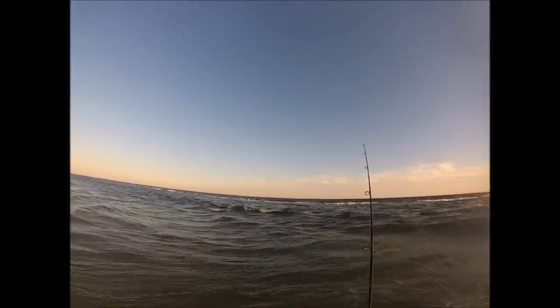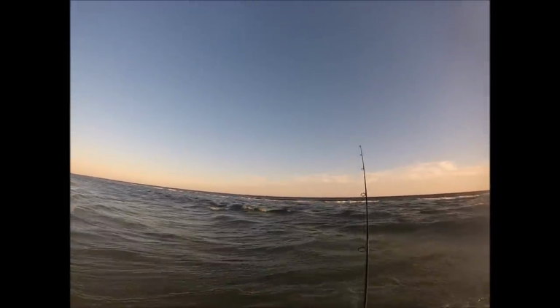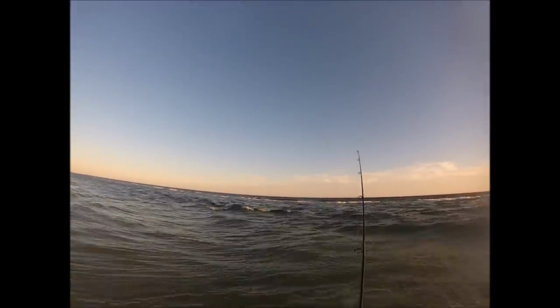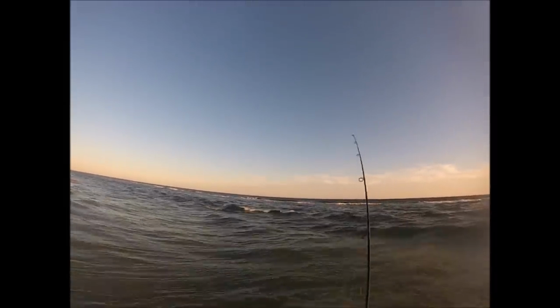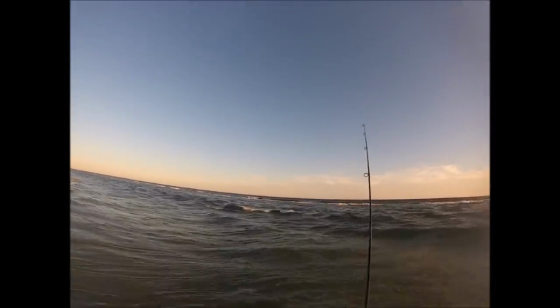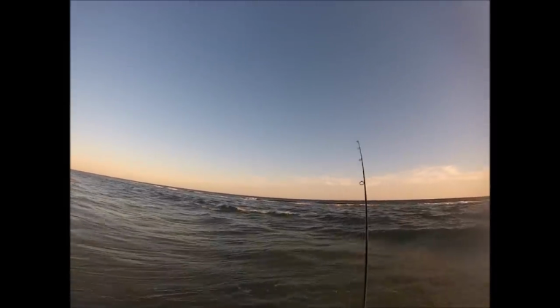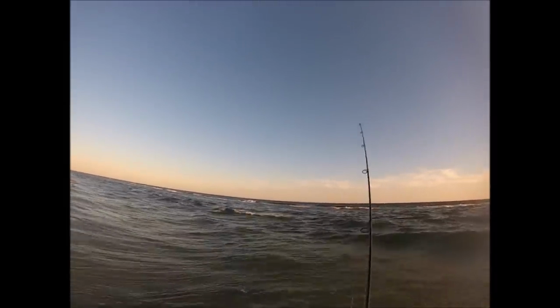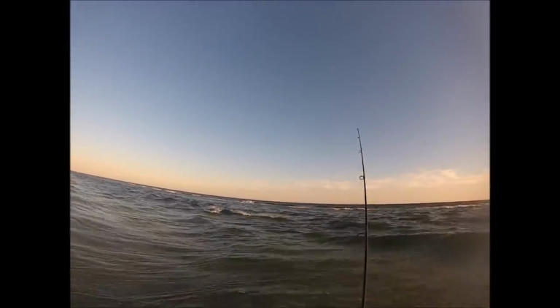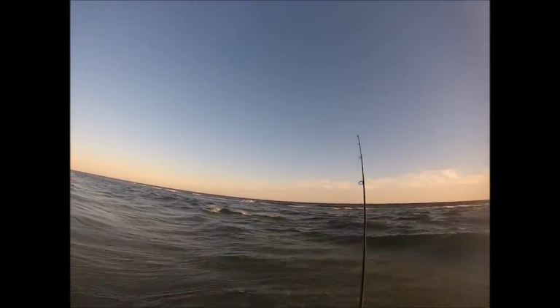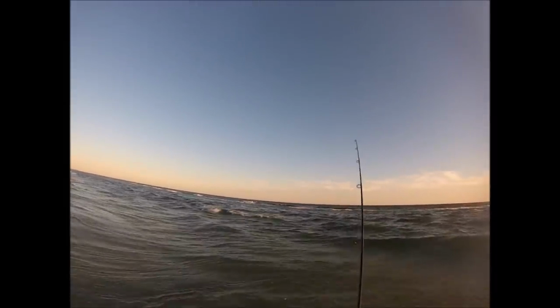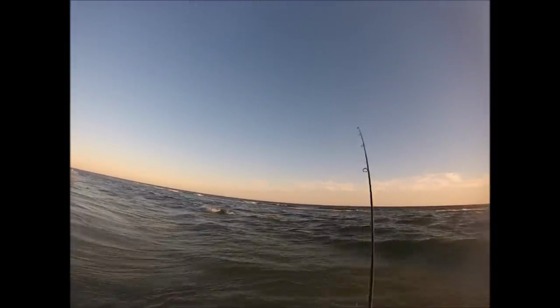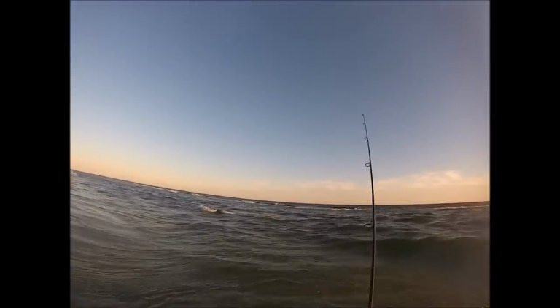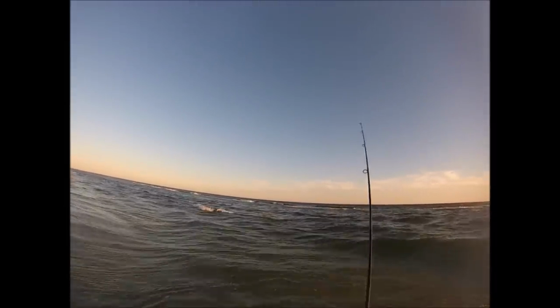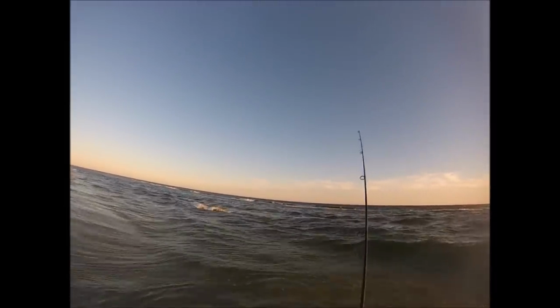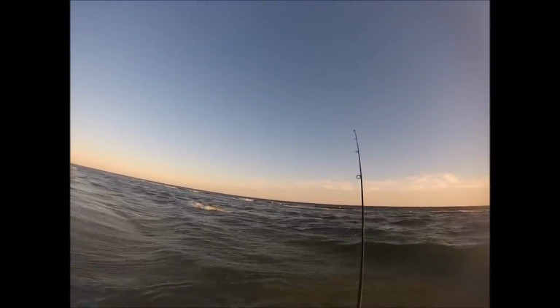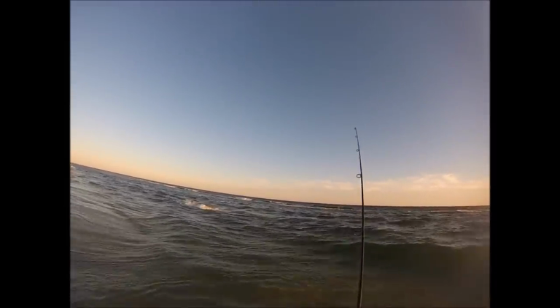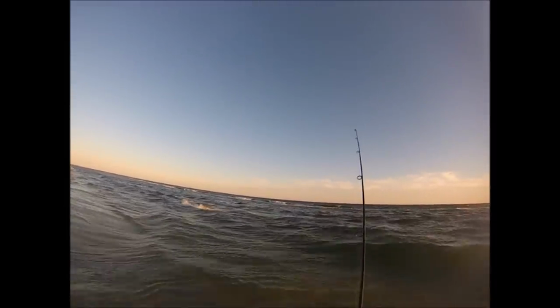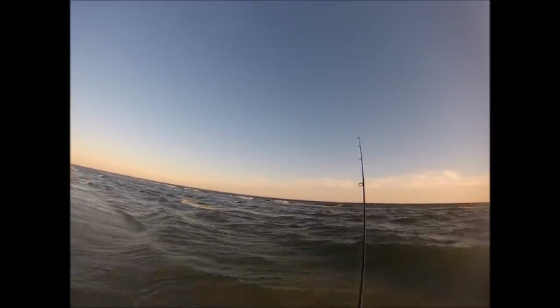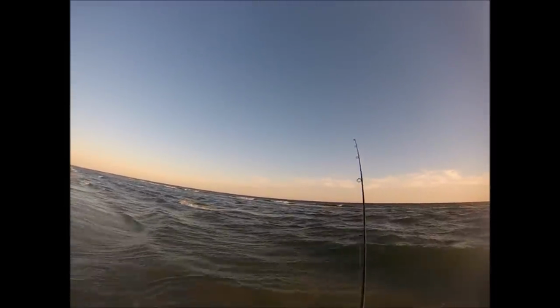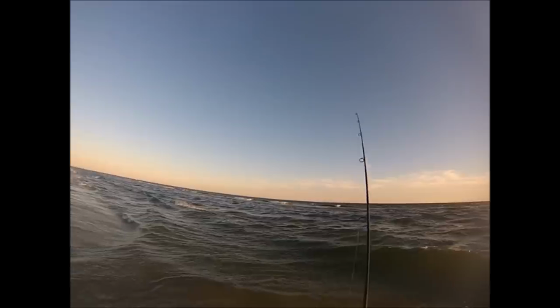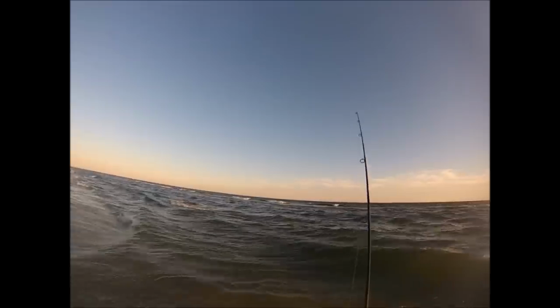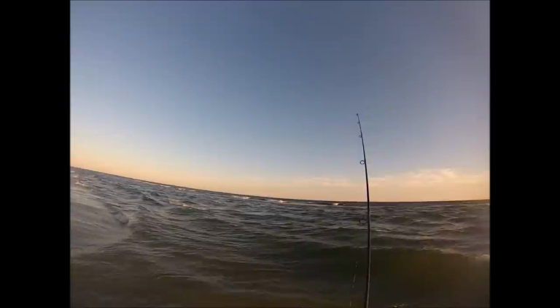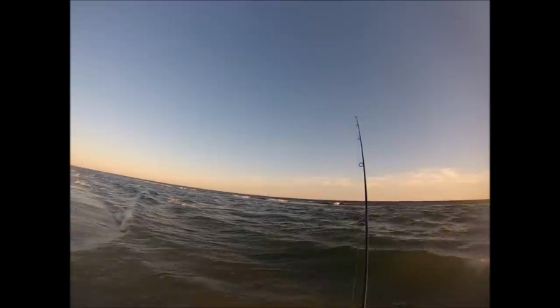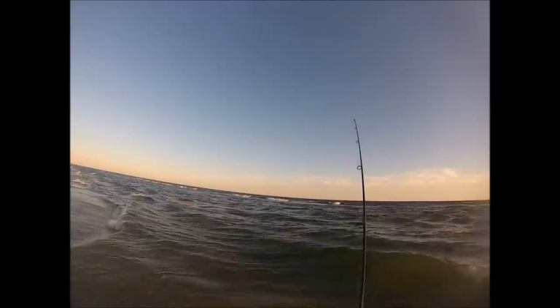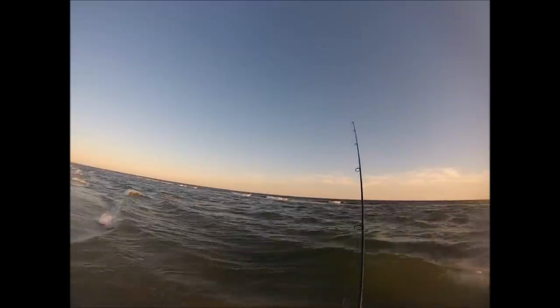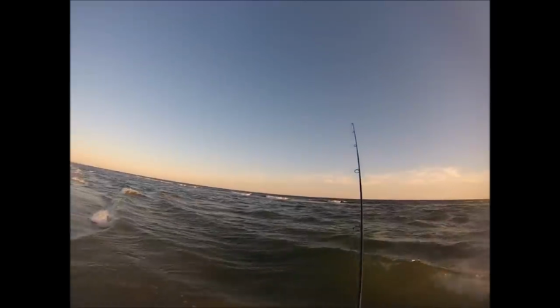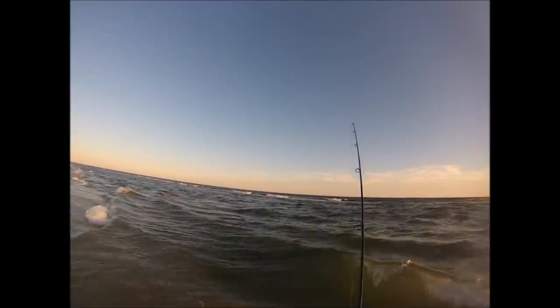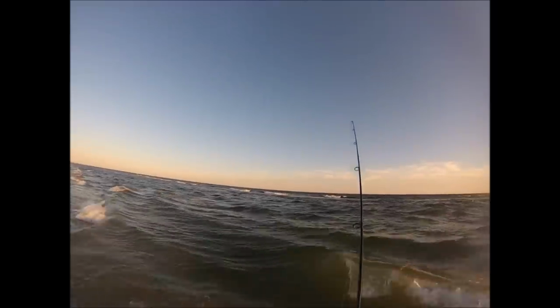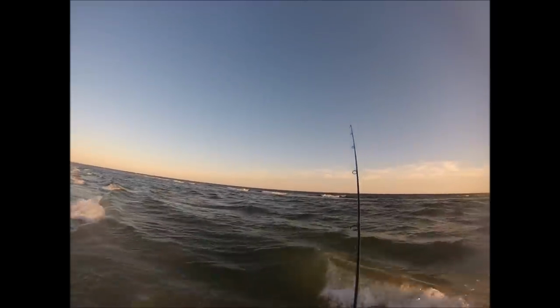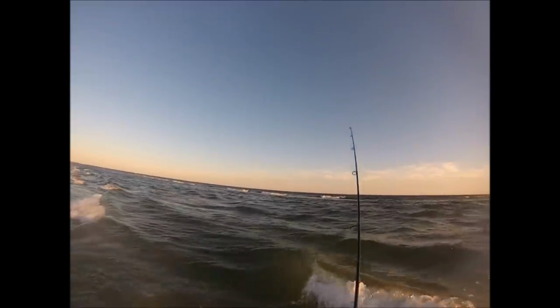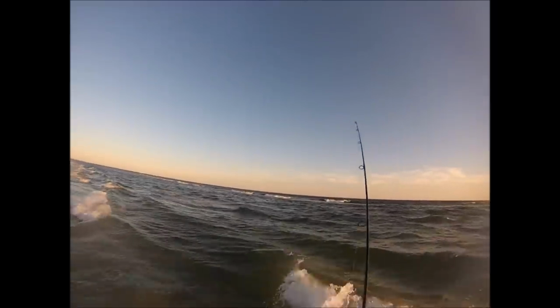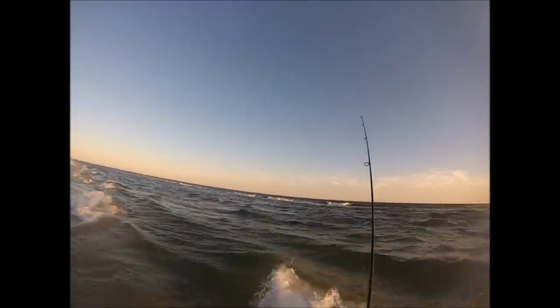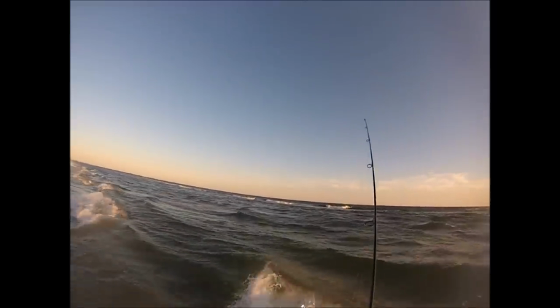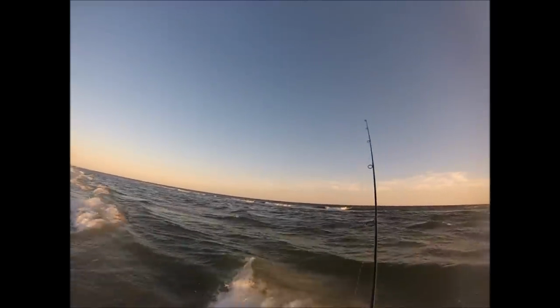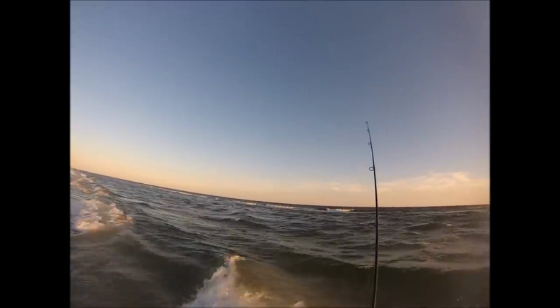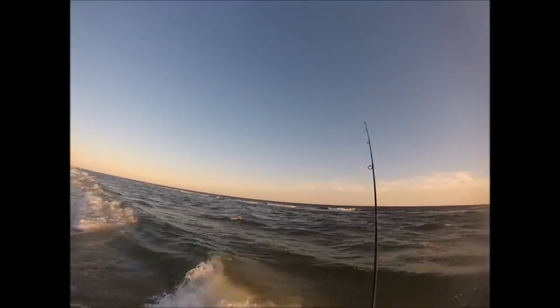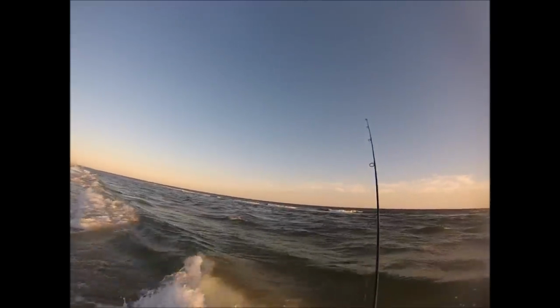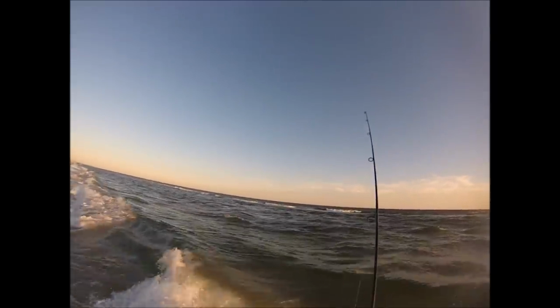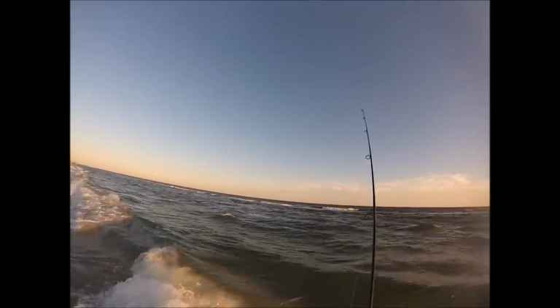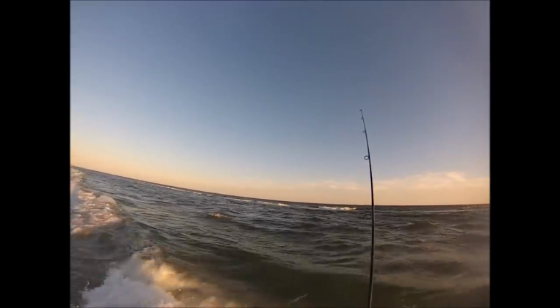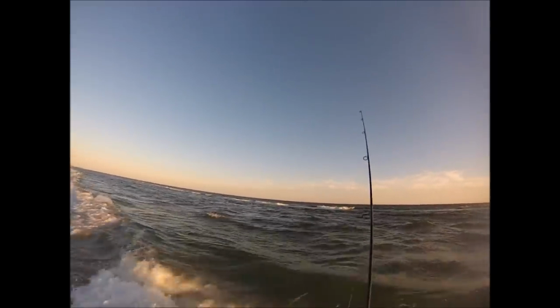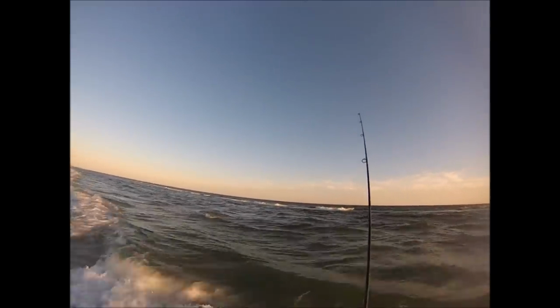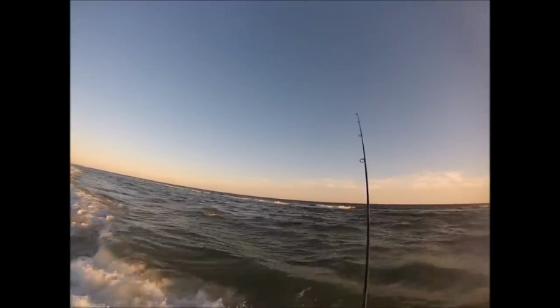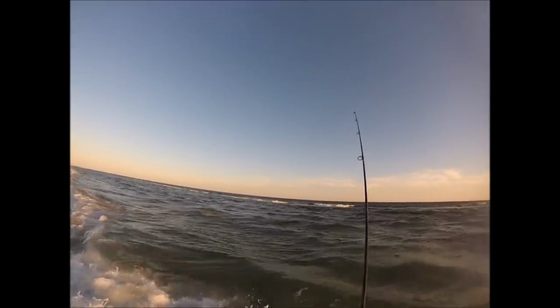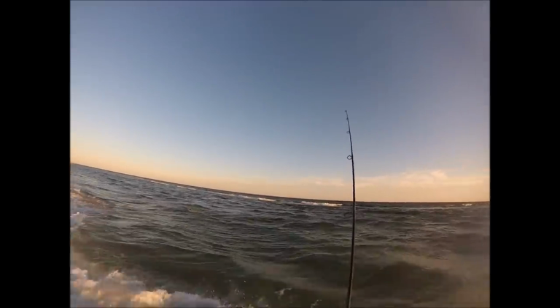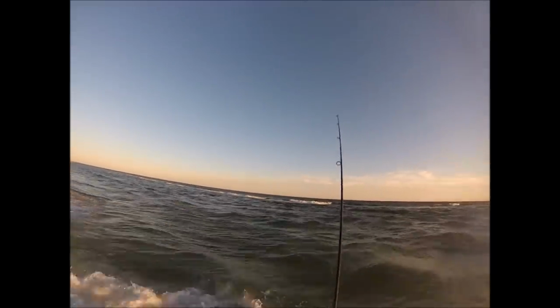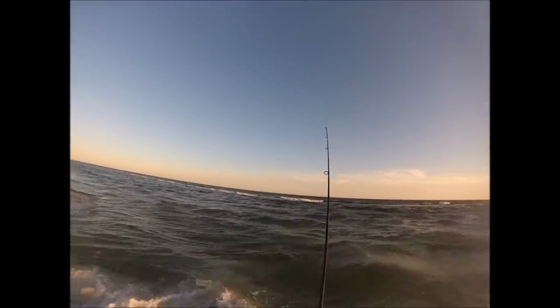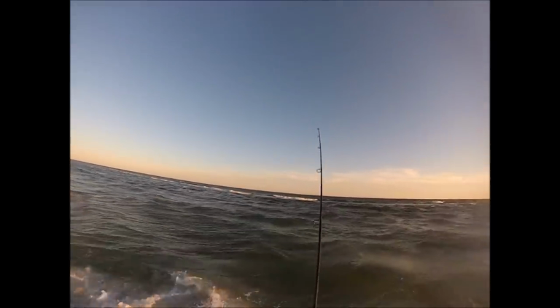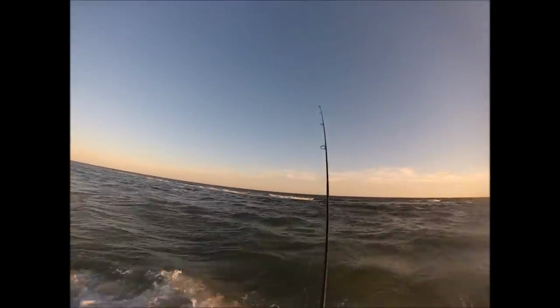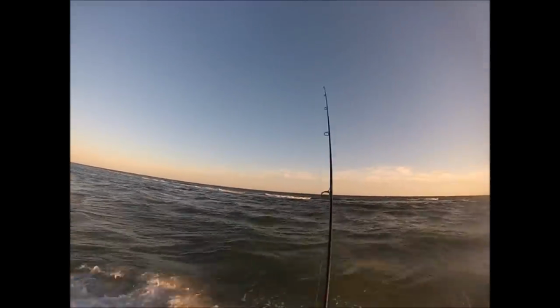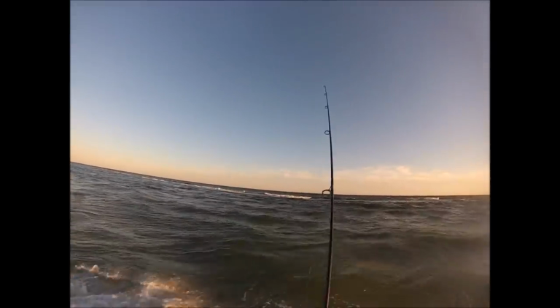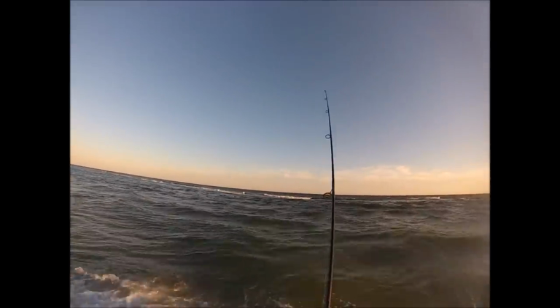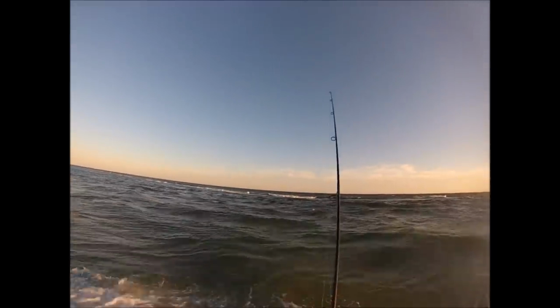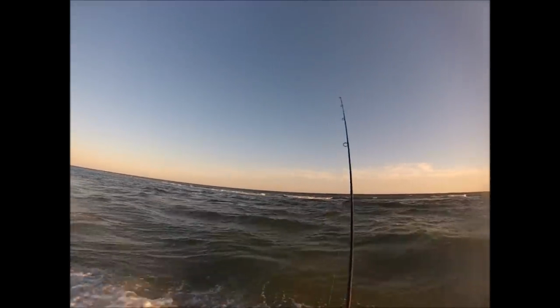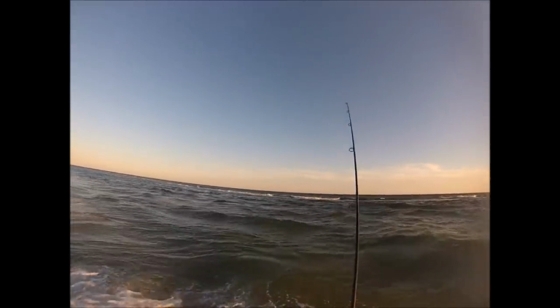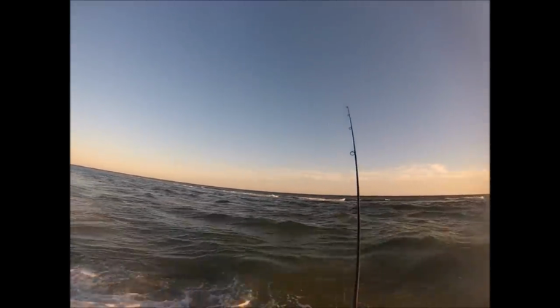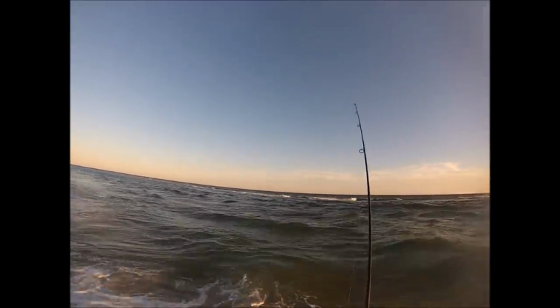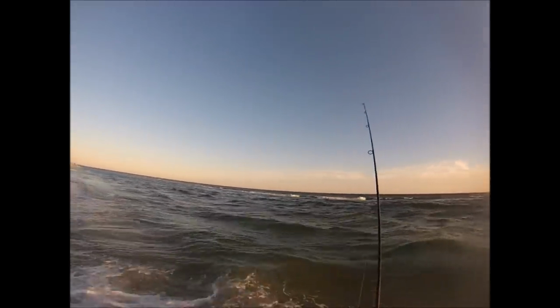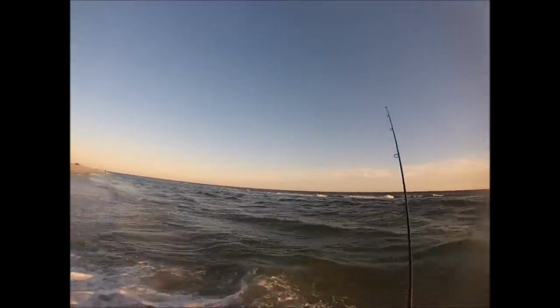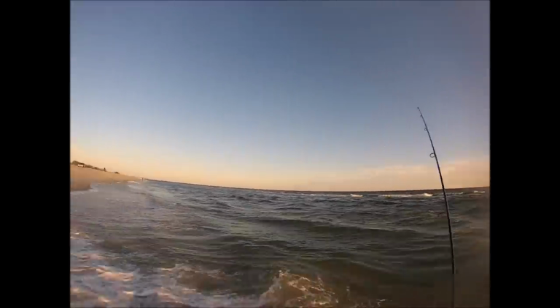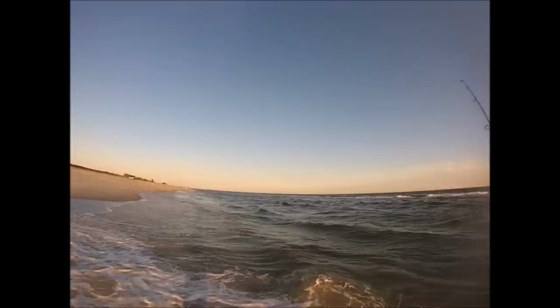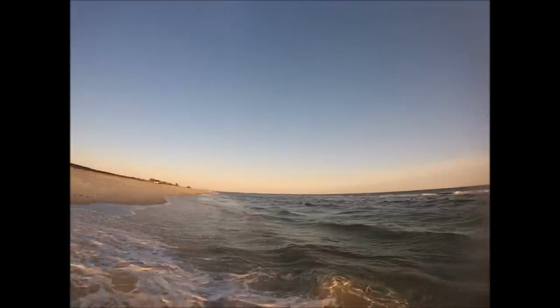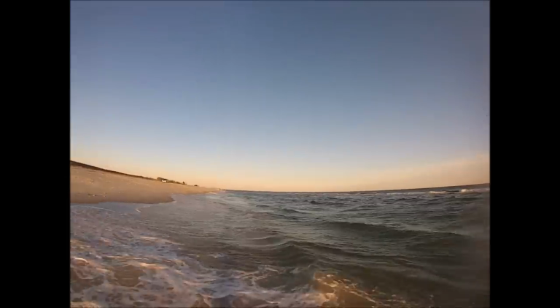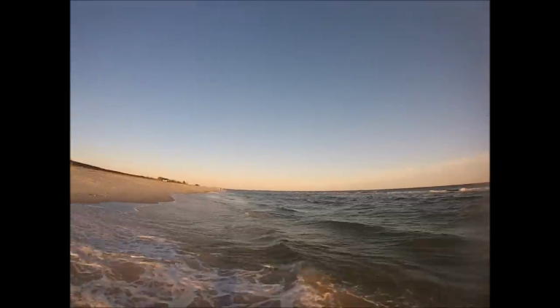I'm able to cast just over that white water, and most of my hits are coming as I just about get out of the white water into the deeper water.